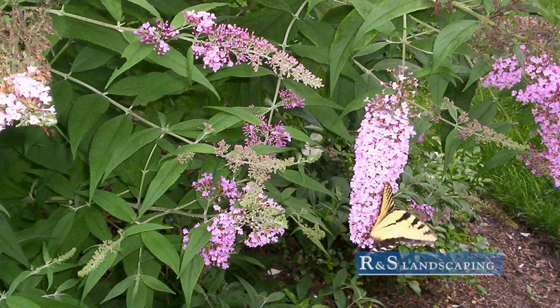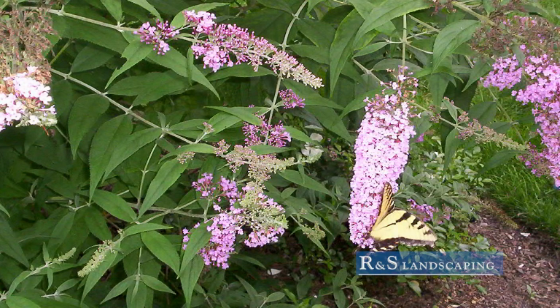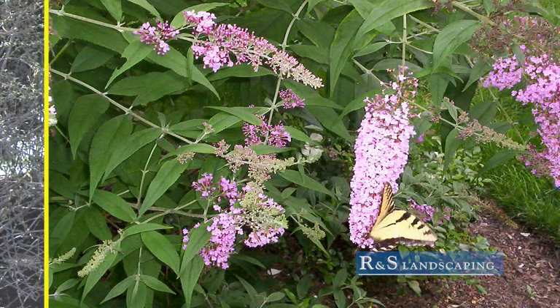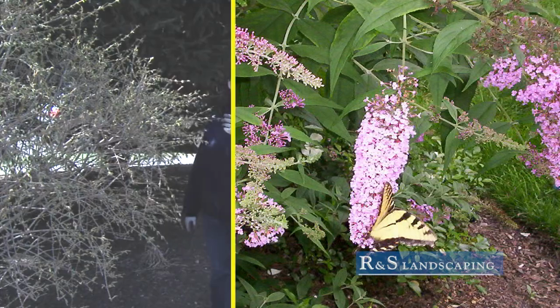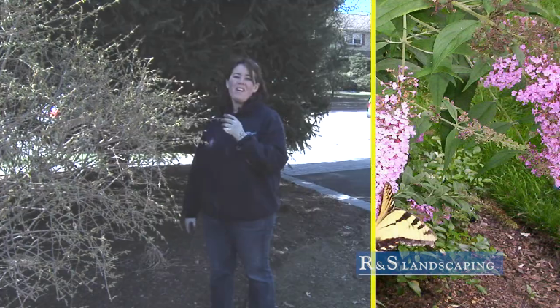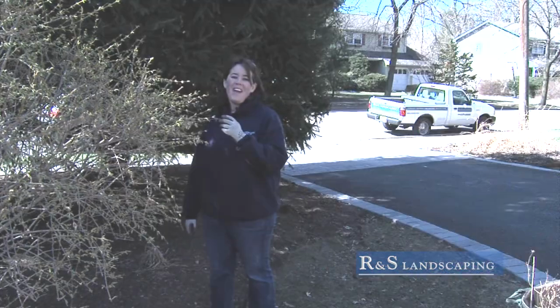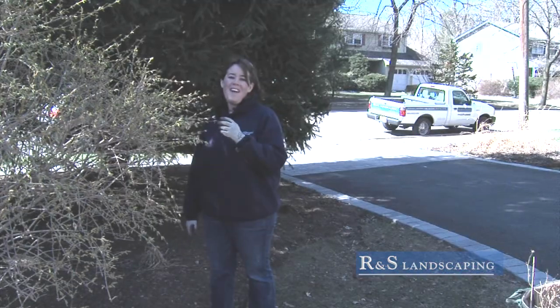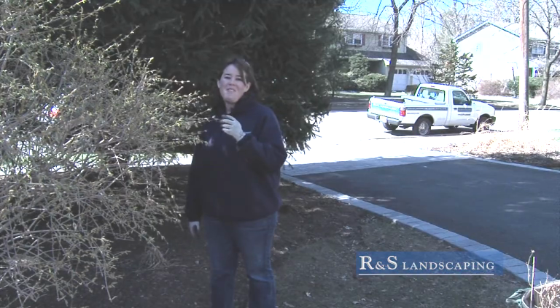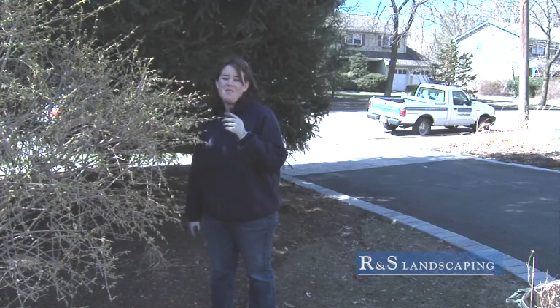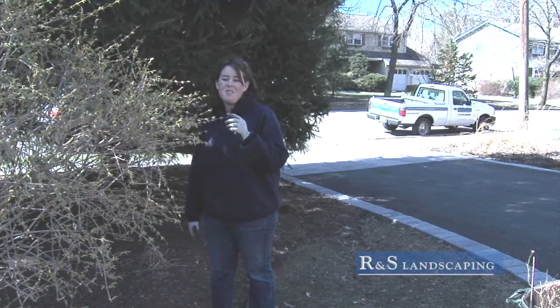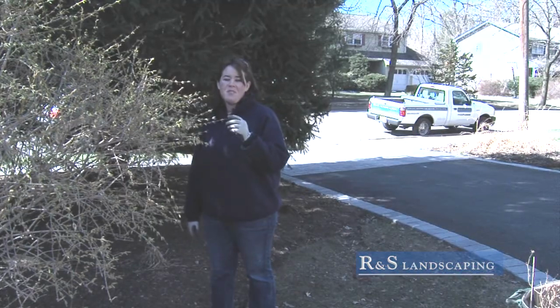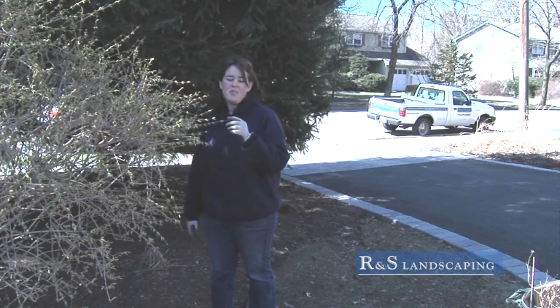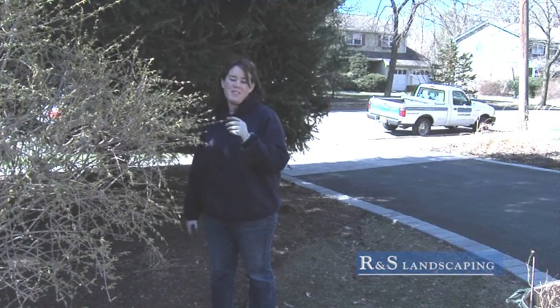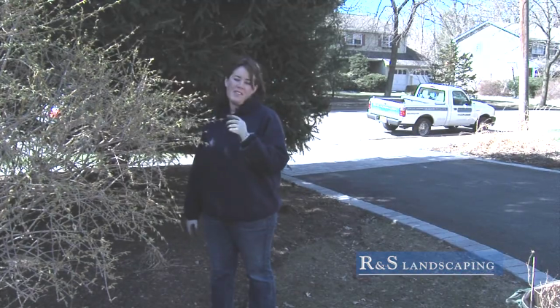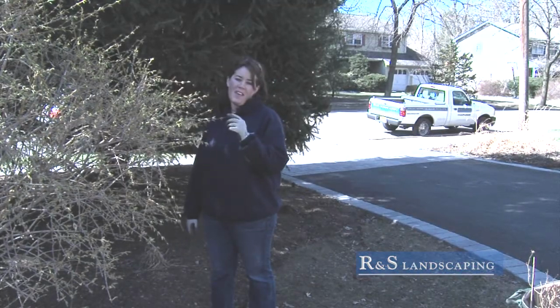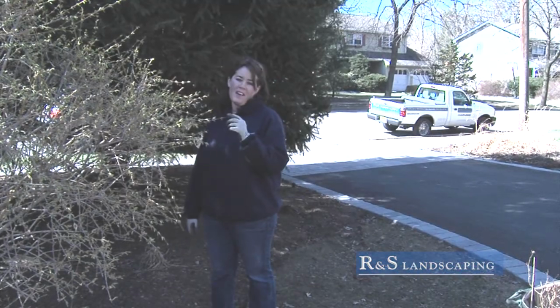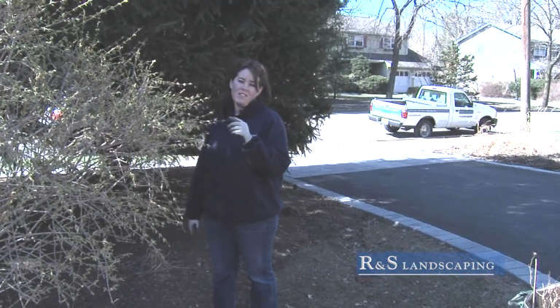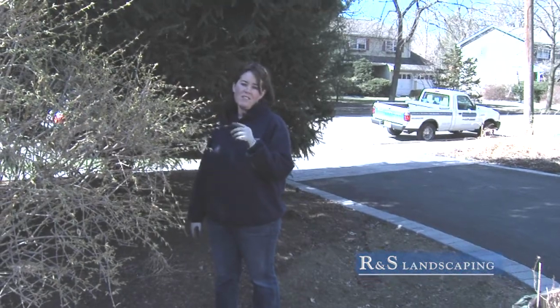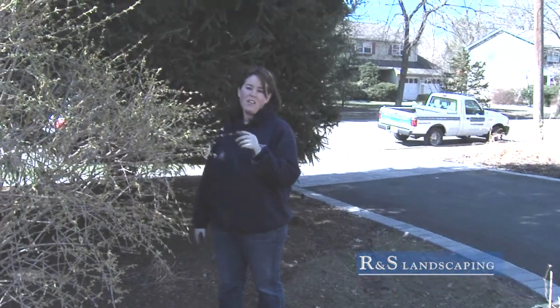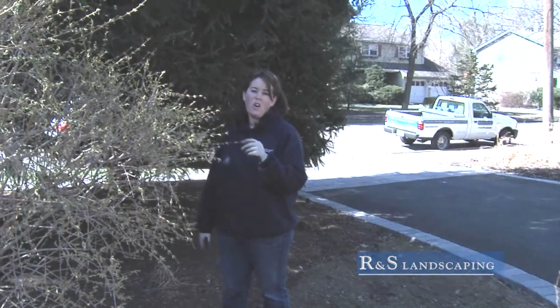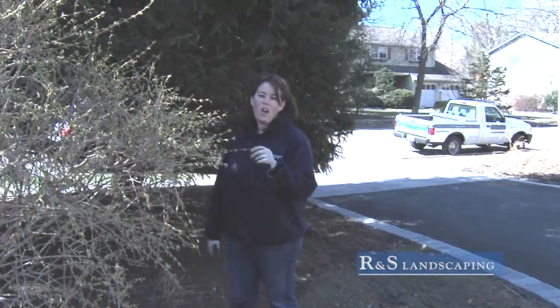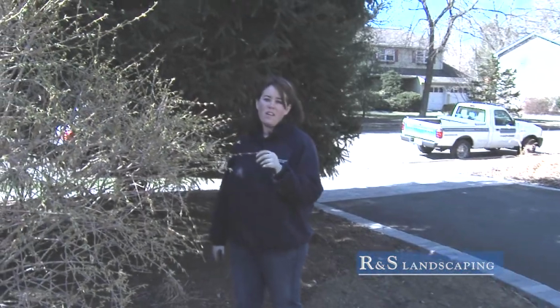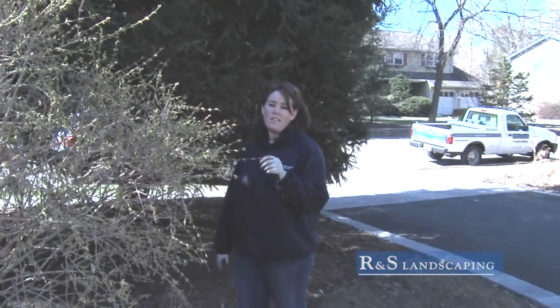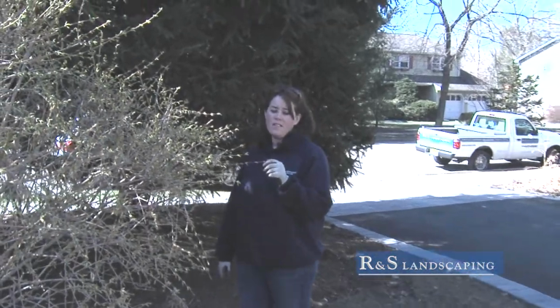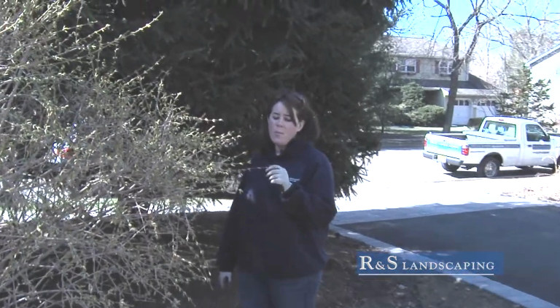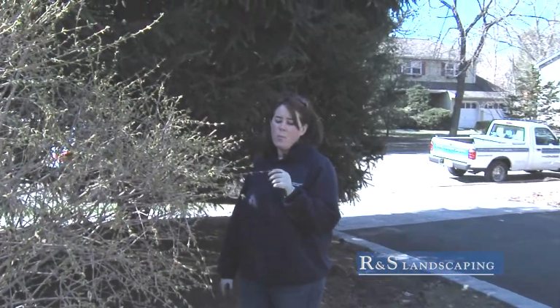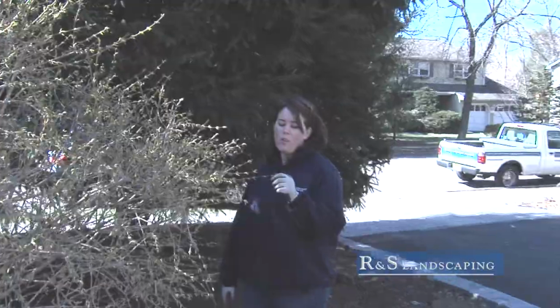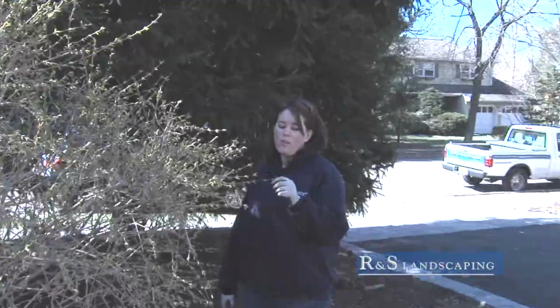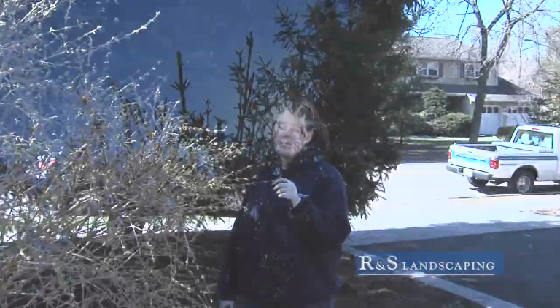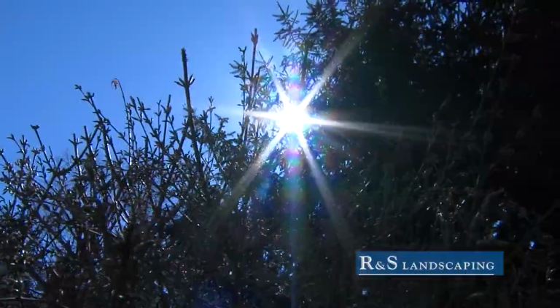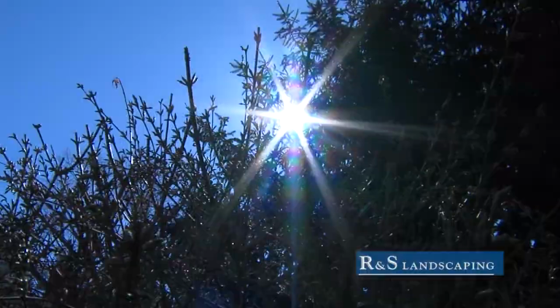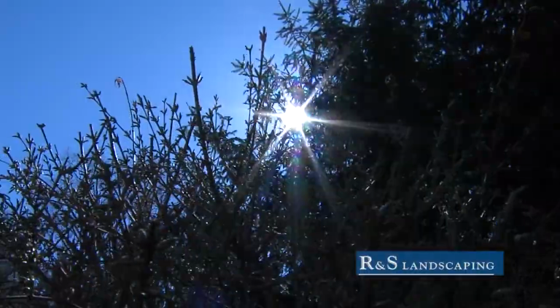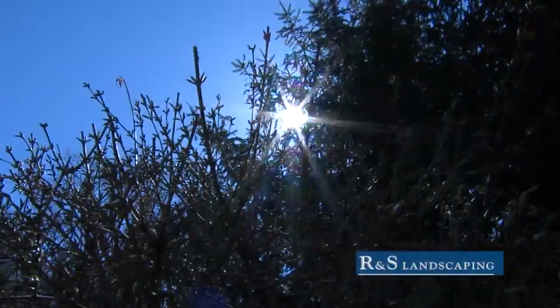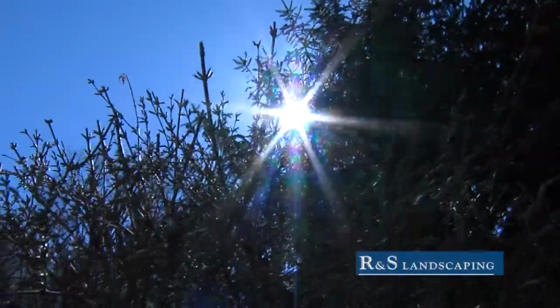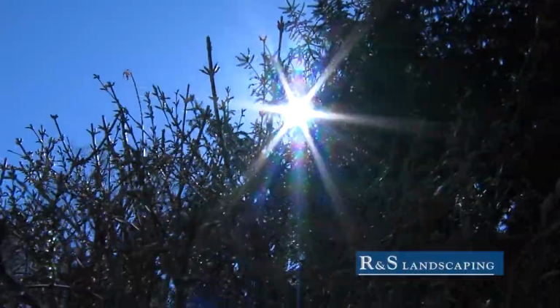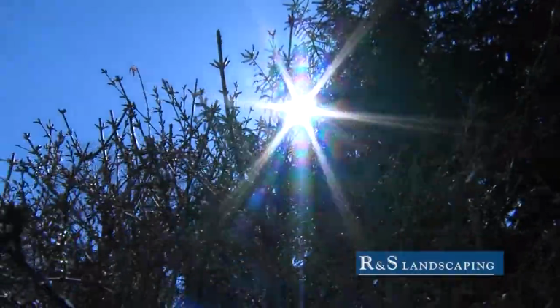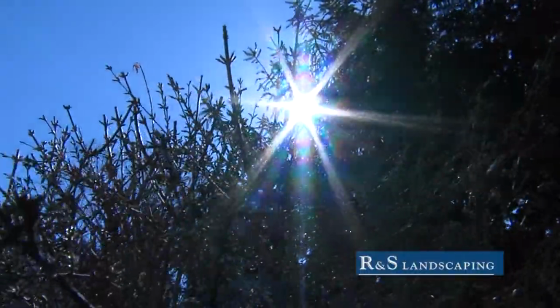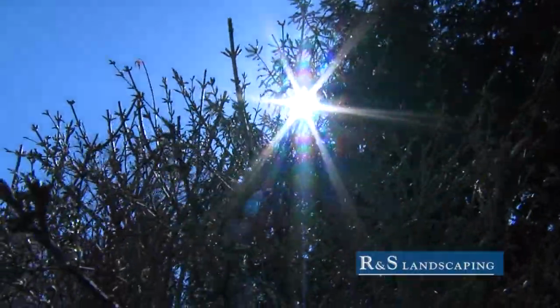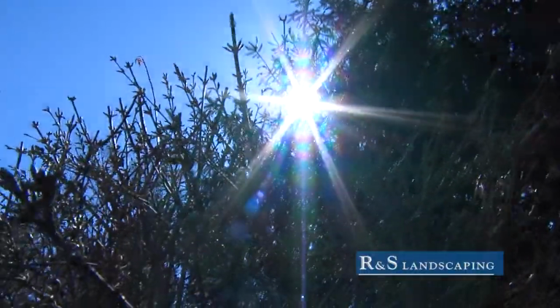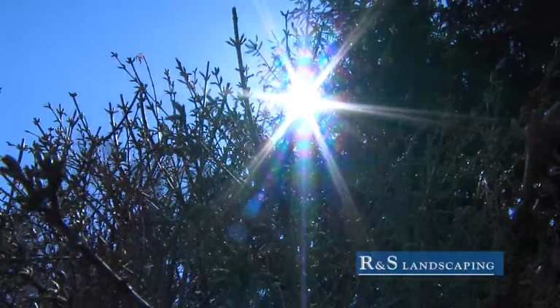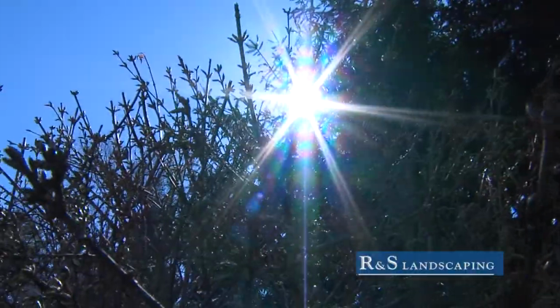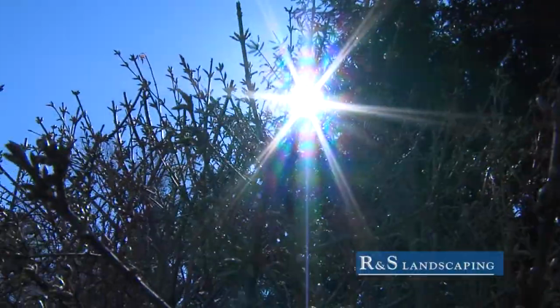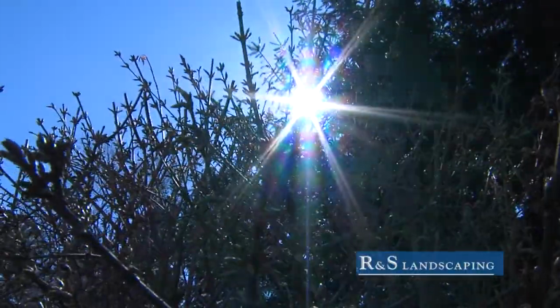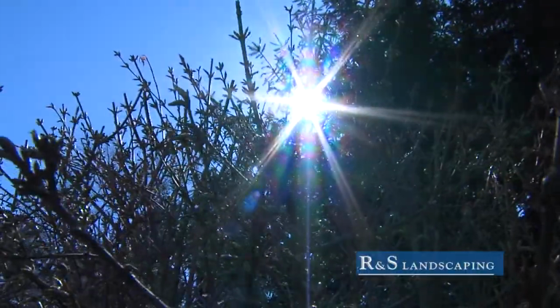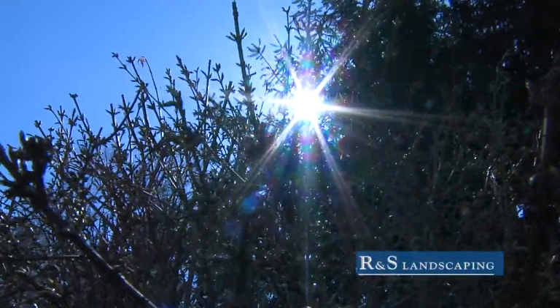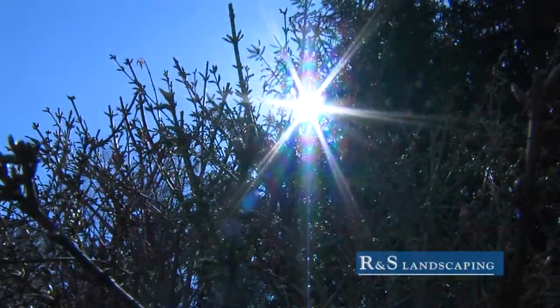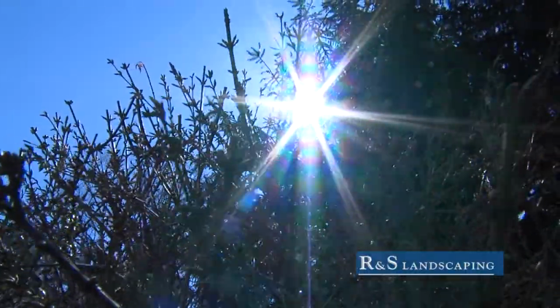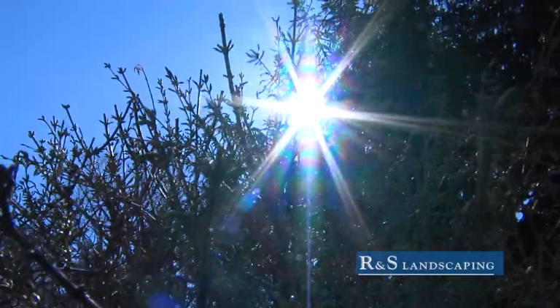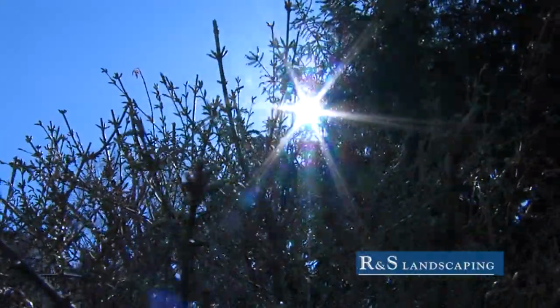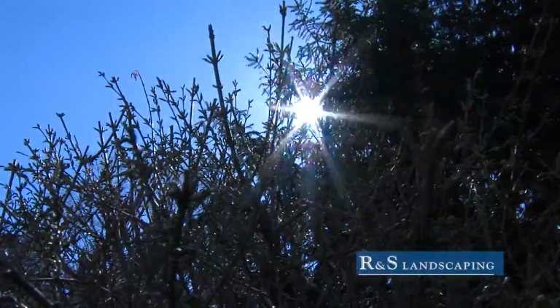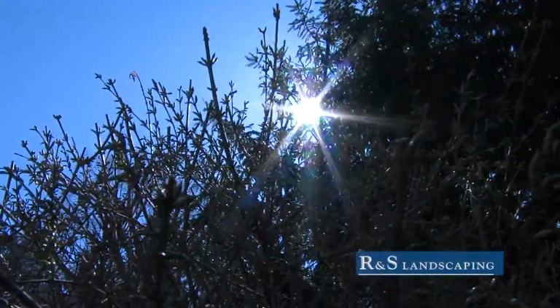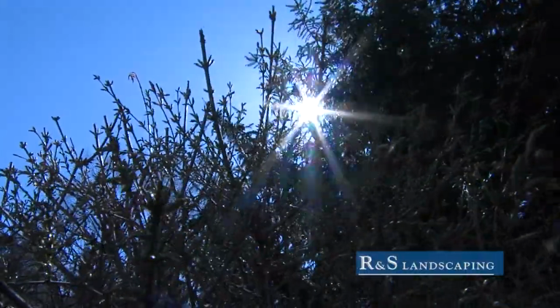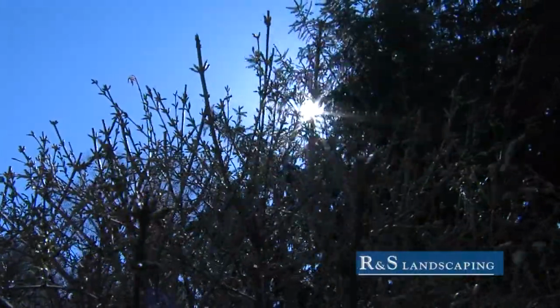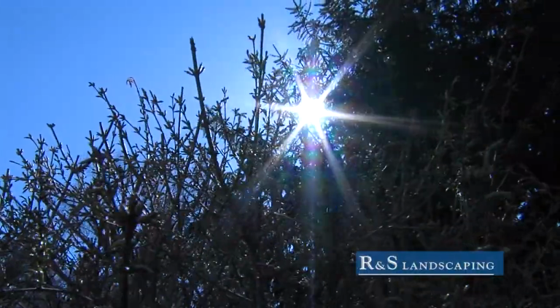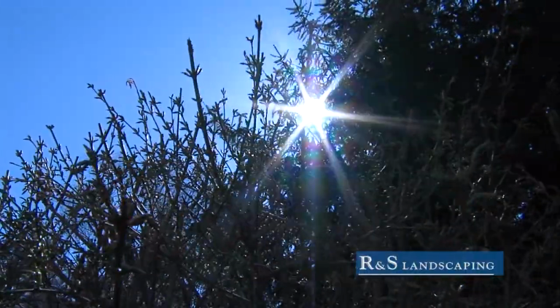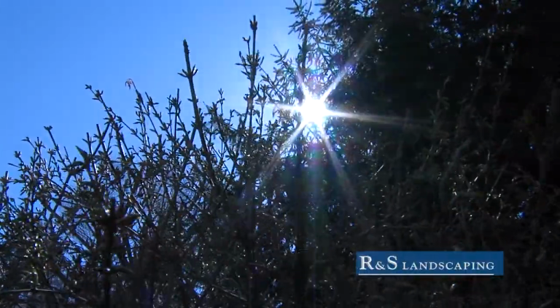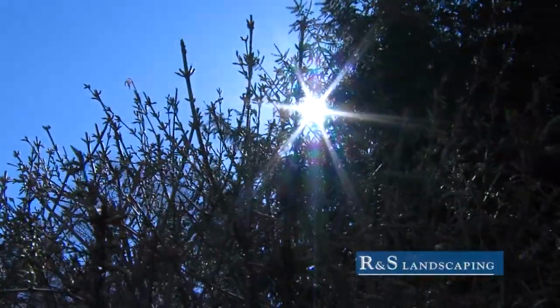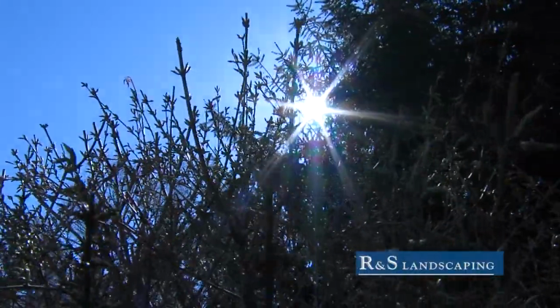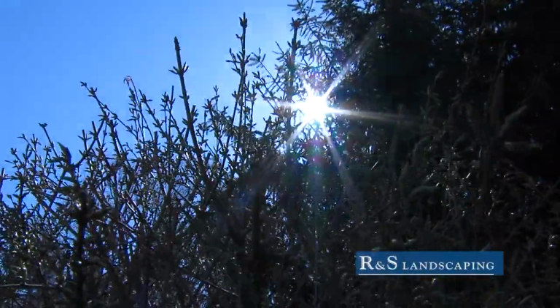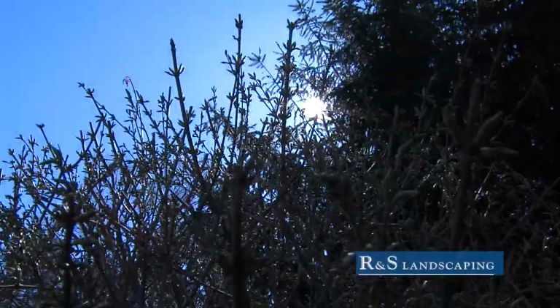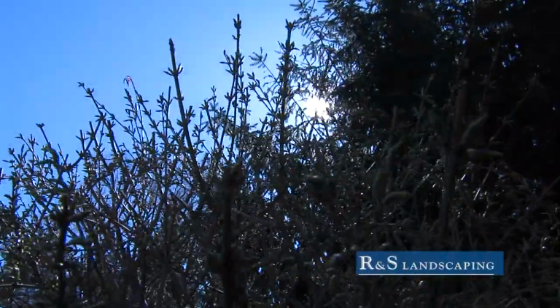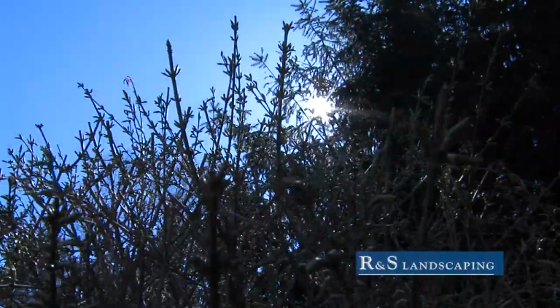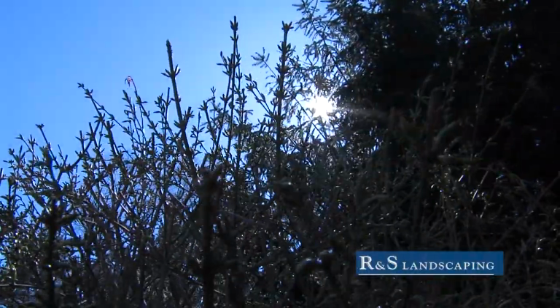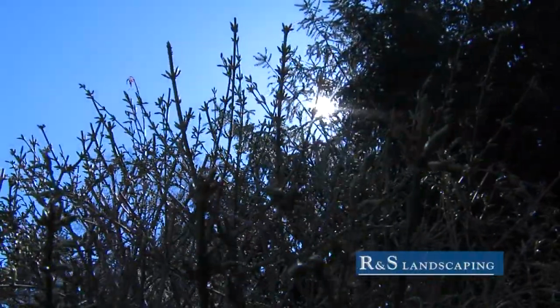Here we have the forsythia. Just a gardening tip — once you see the yellow buds bursting, it's time to do your spring pruning.